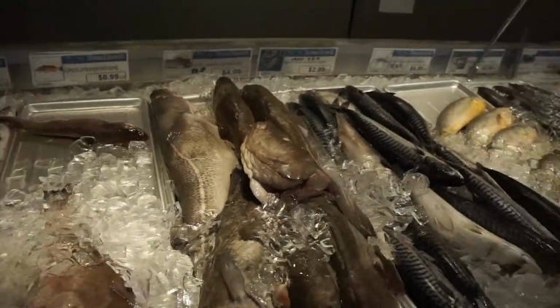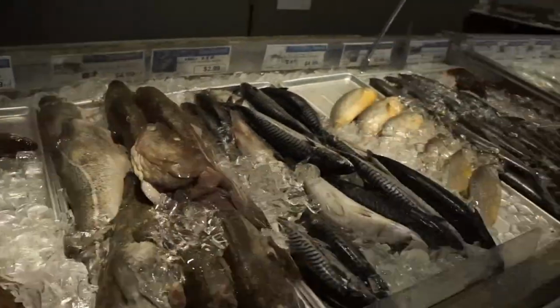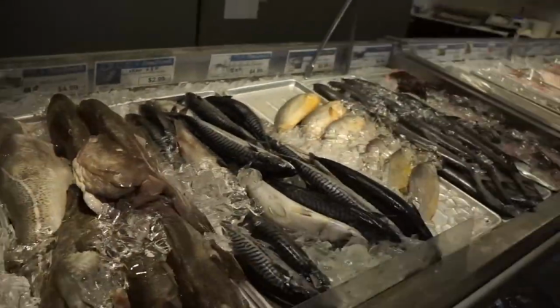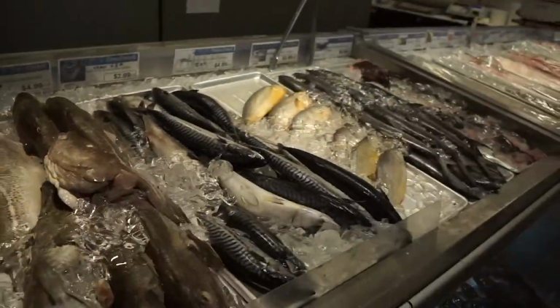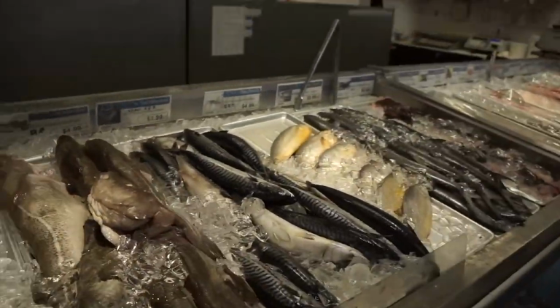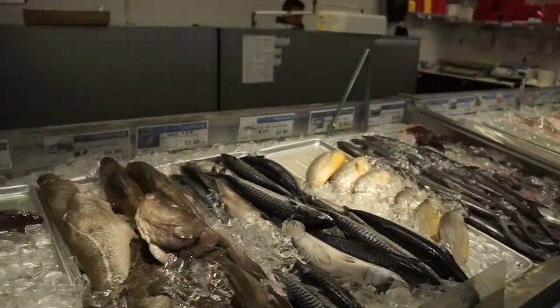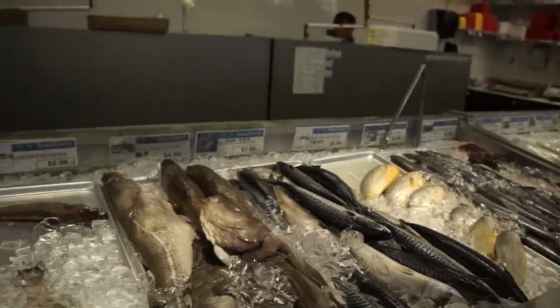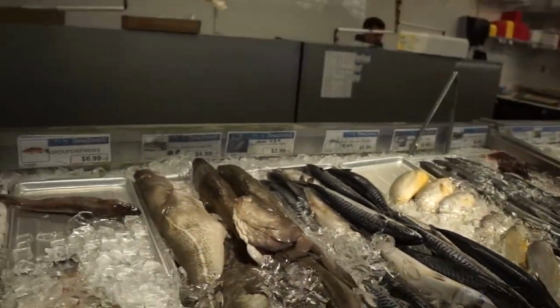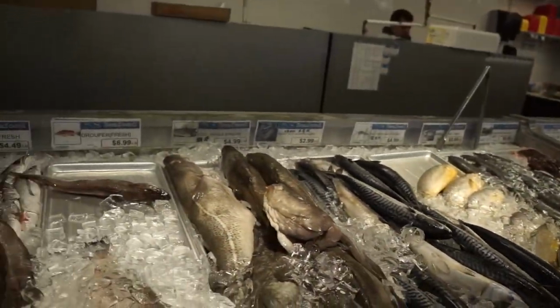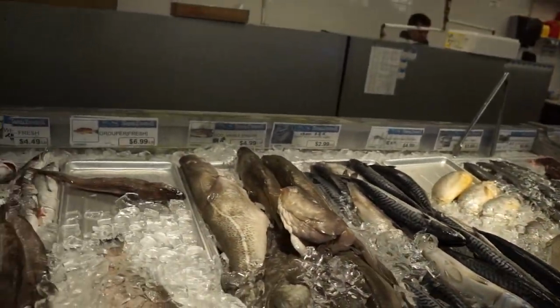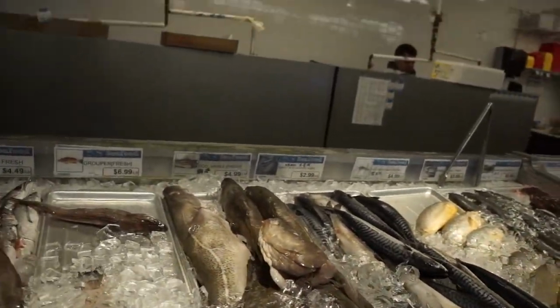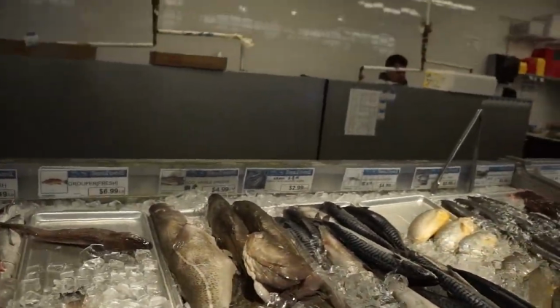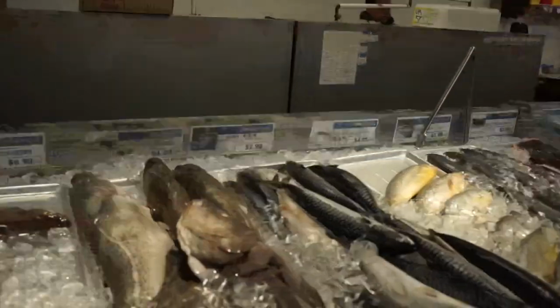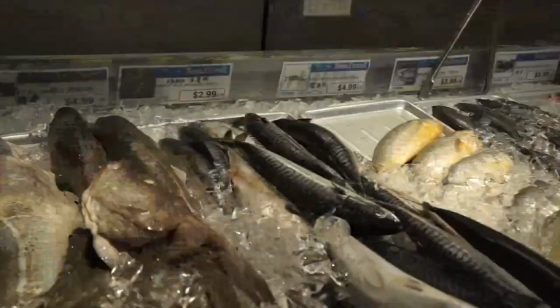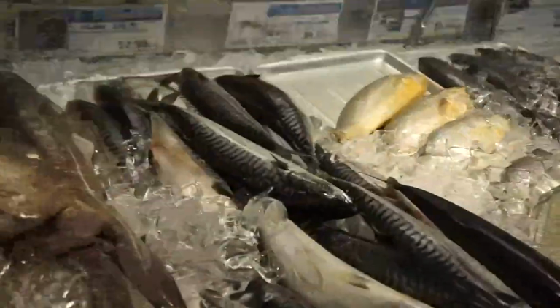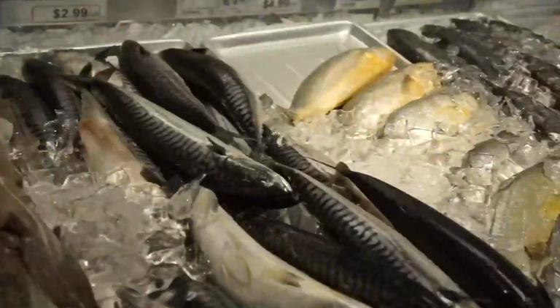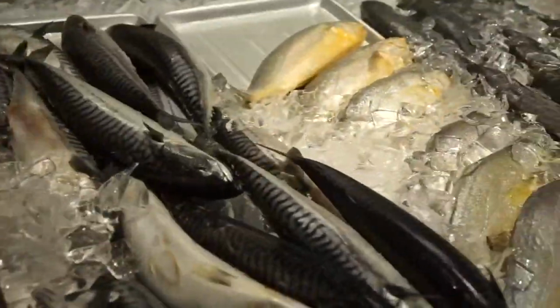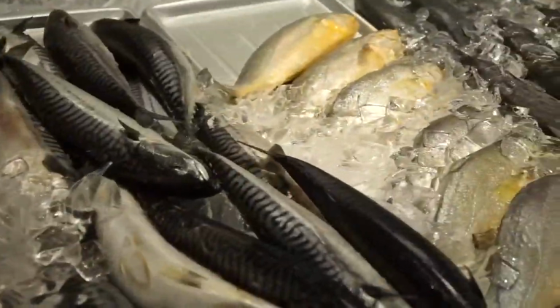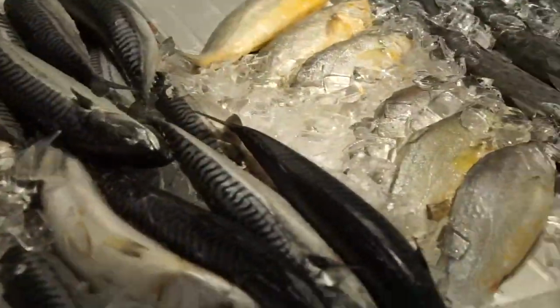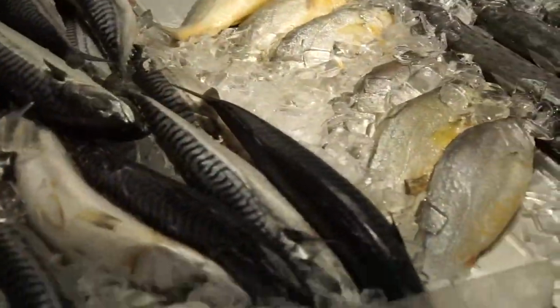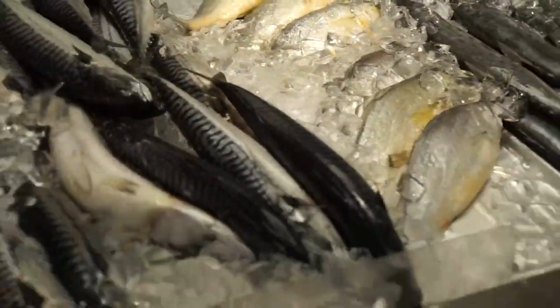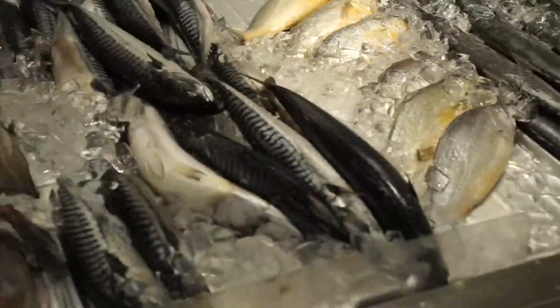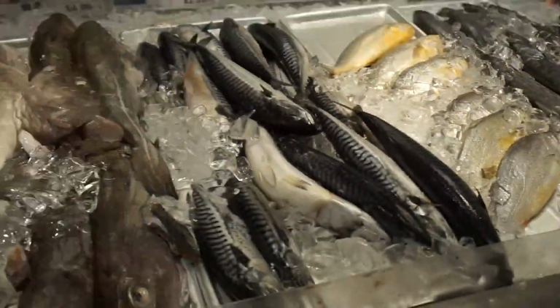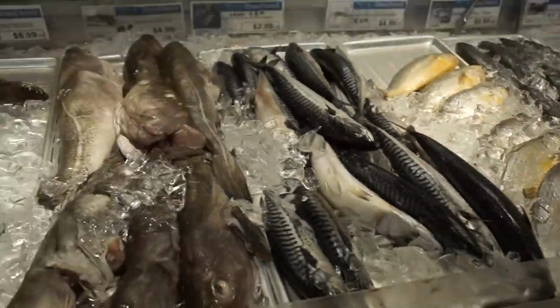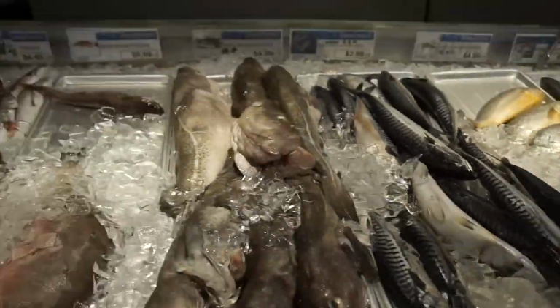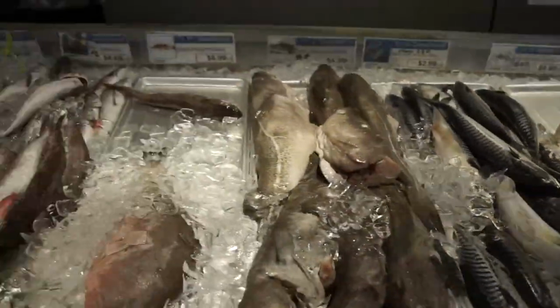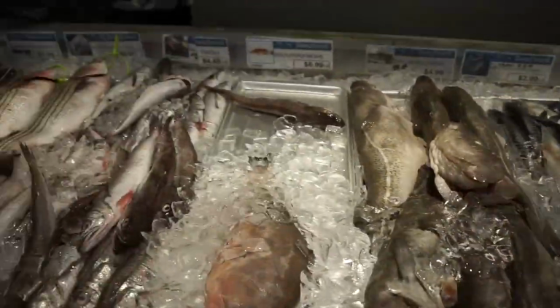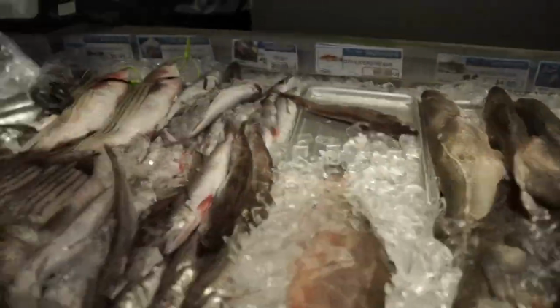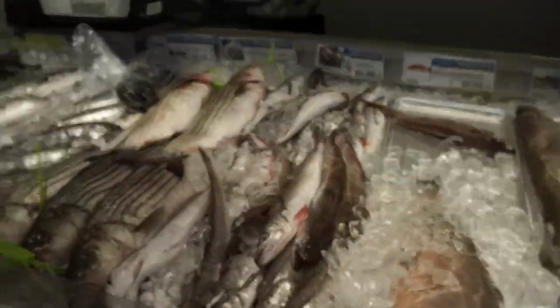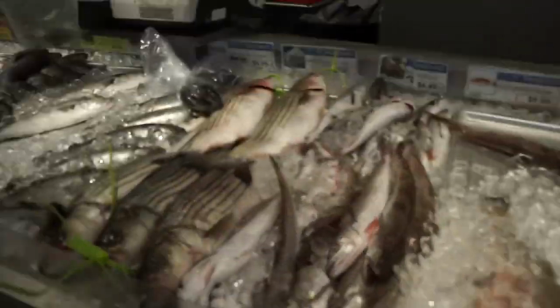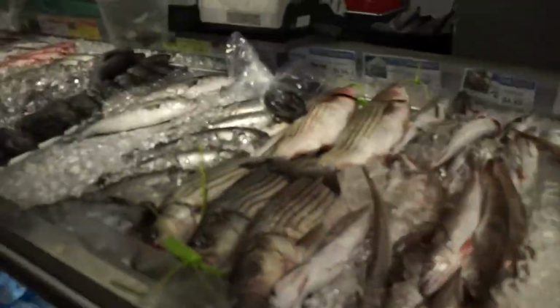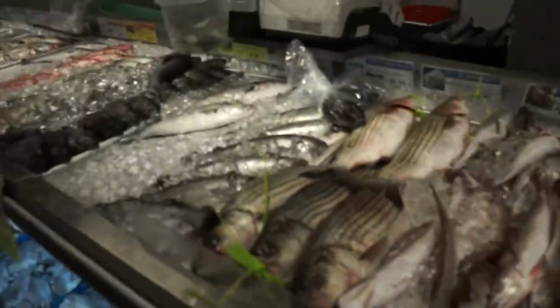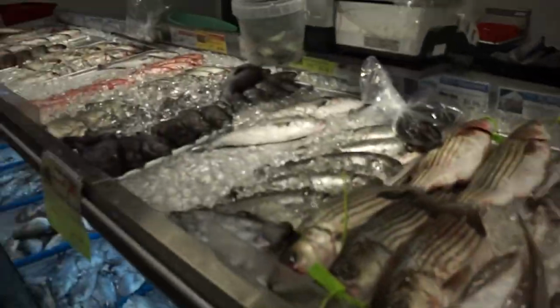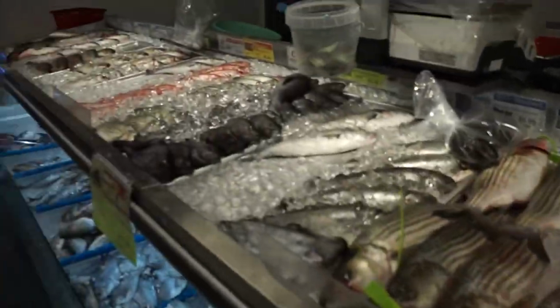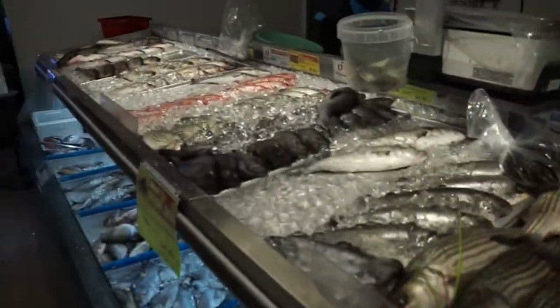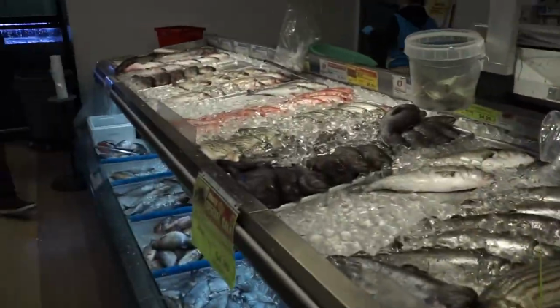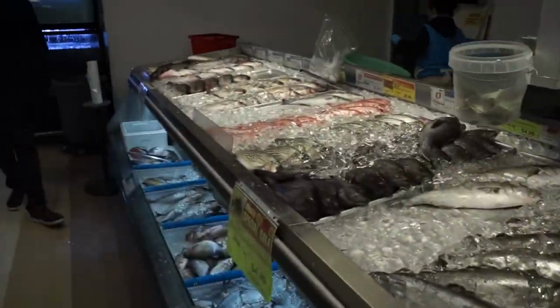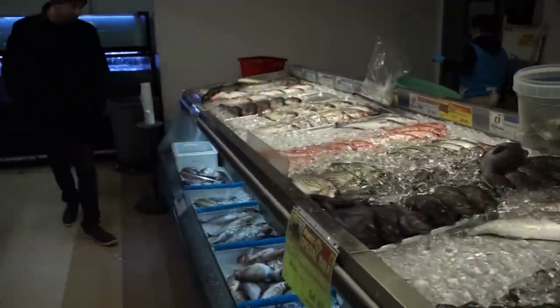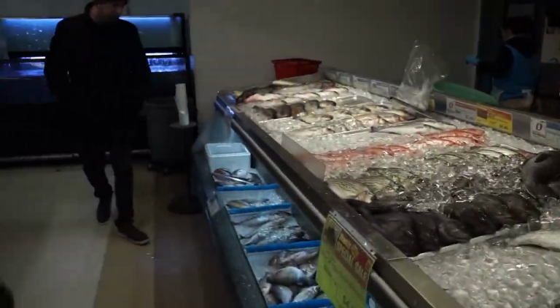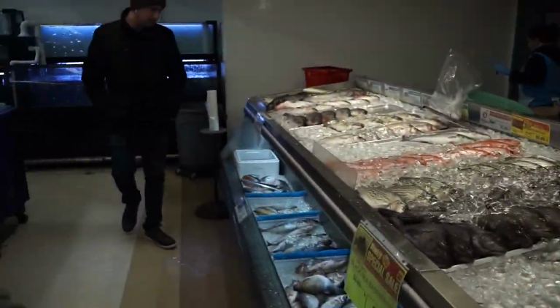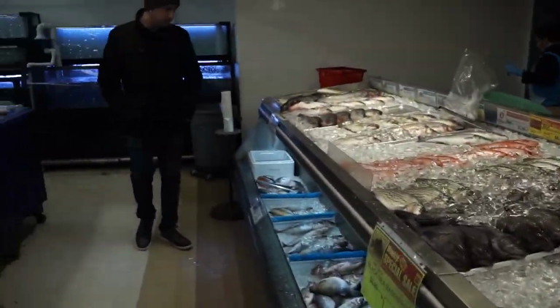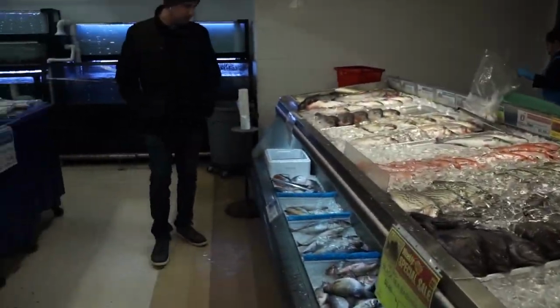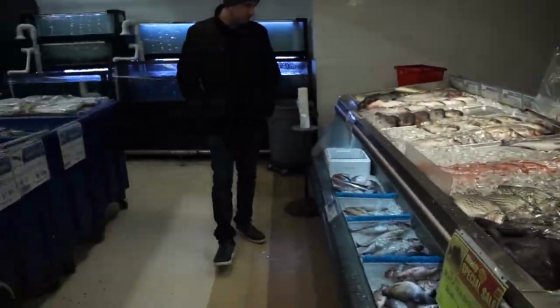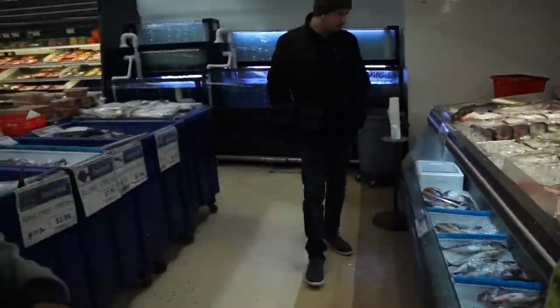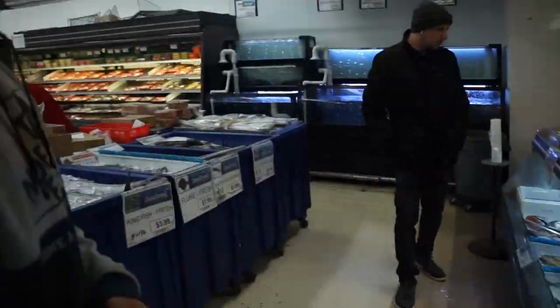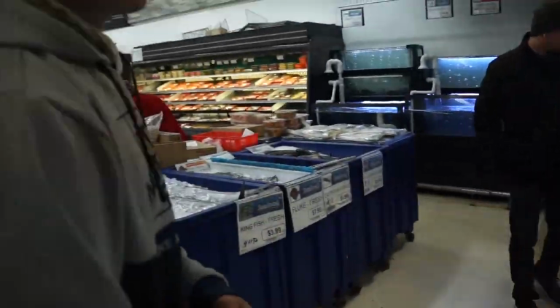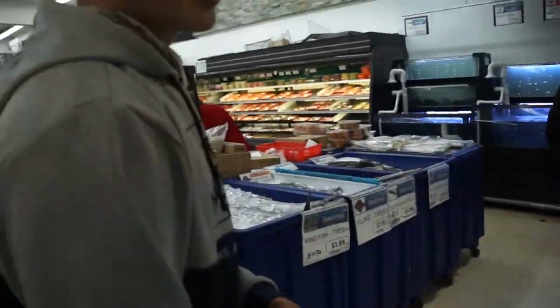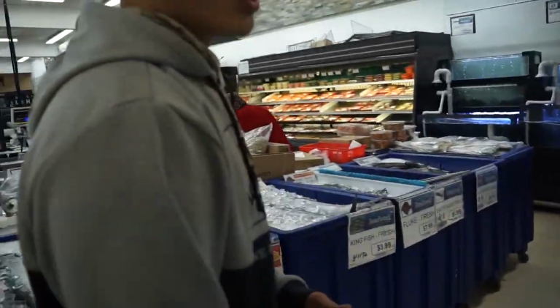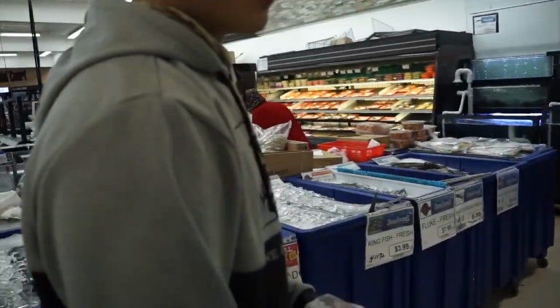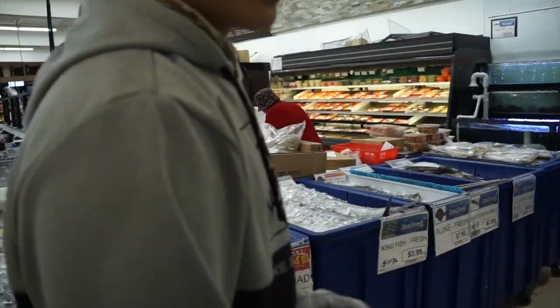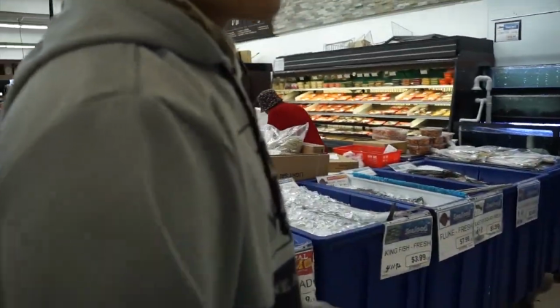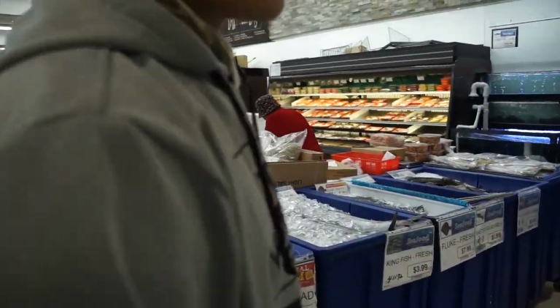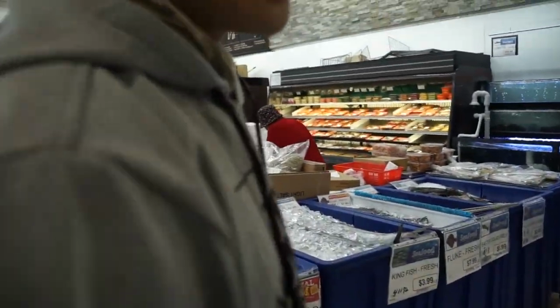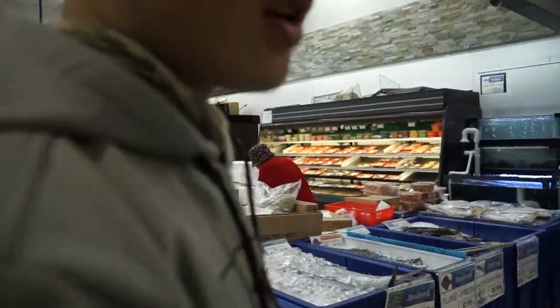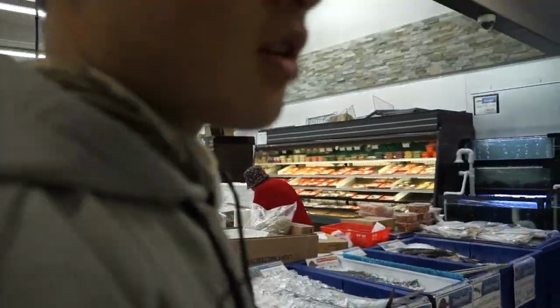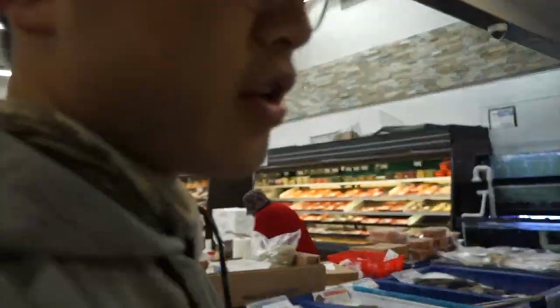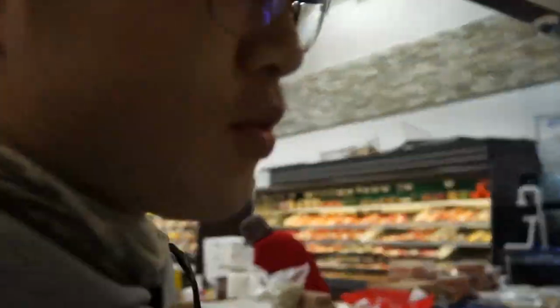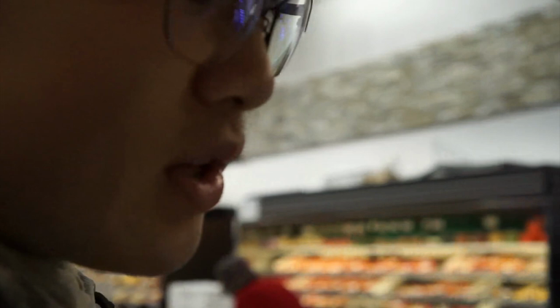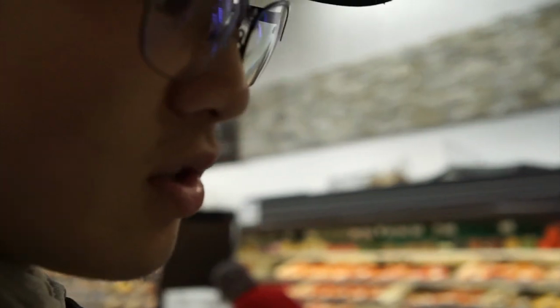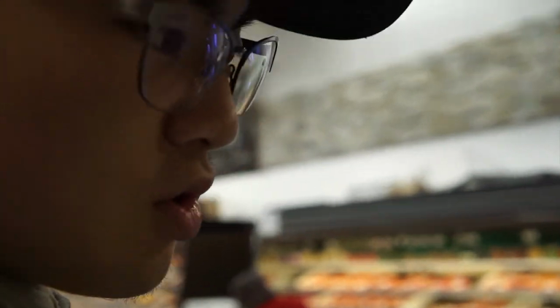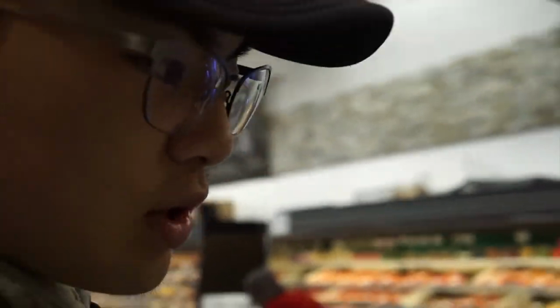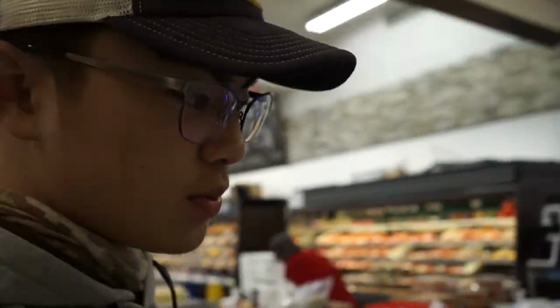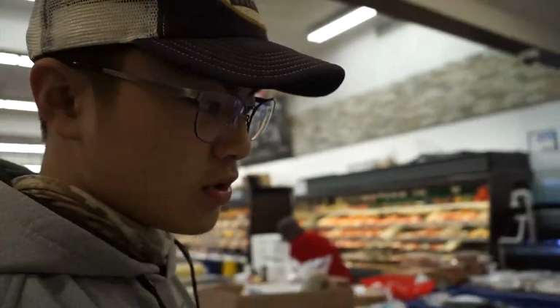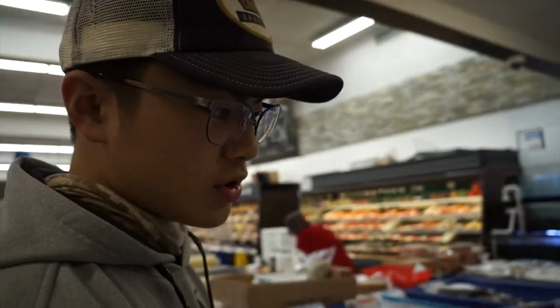We've made it to the market for fish. Let's buy two white perch and I'll buy a shark. Can you buy the two white perch?